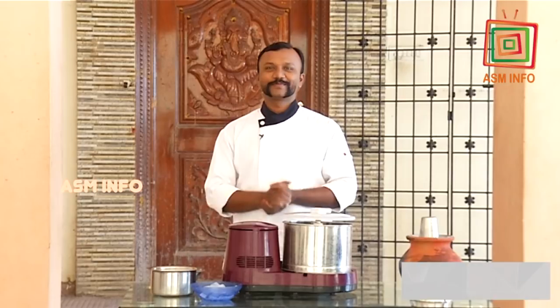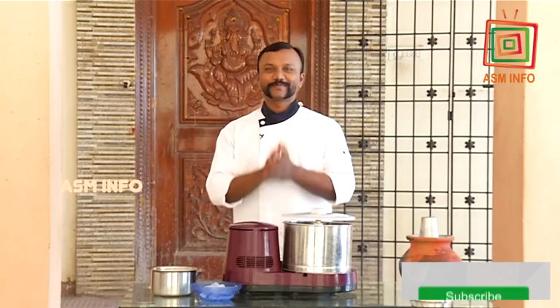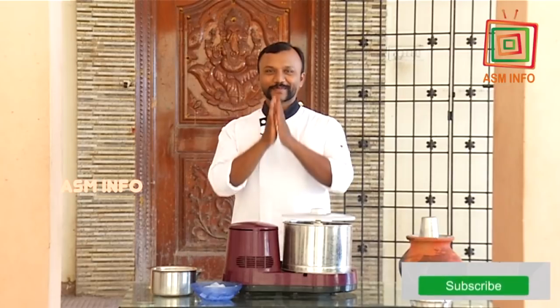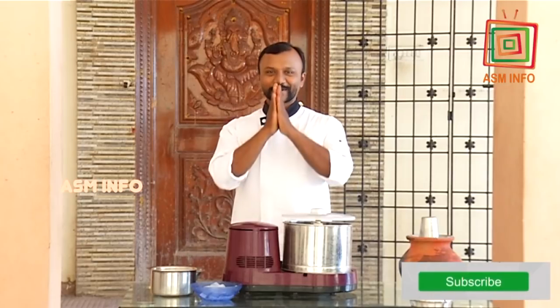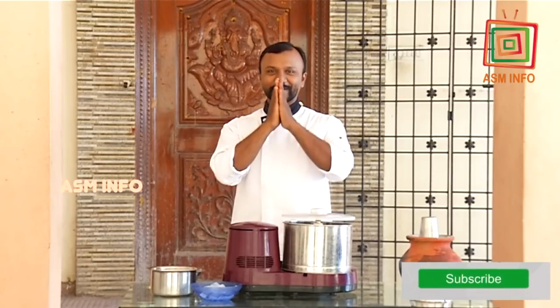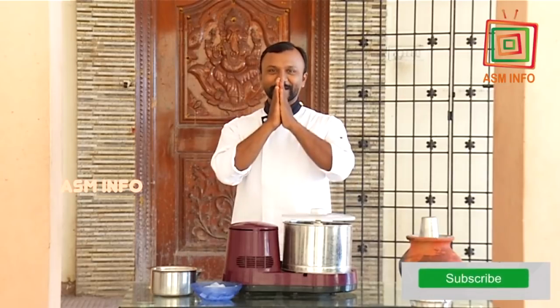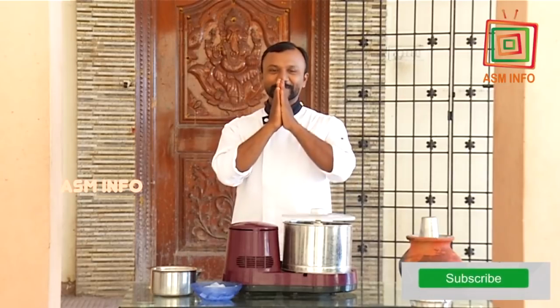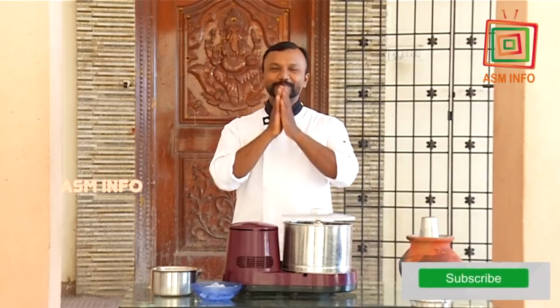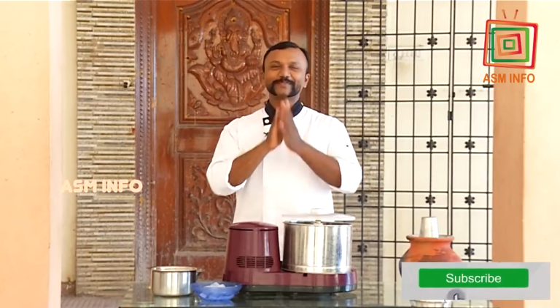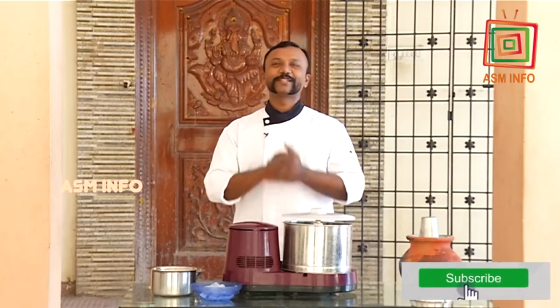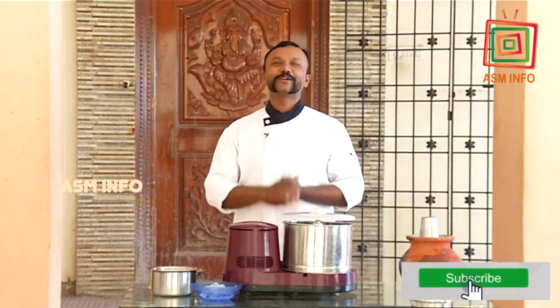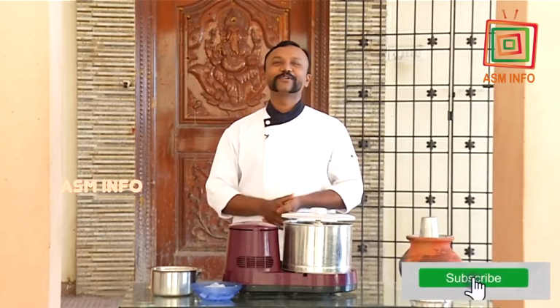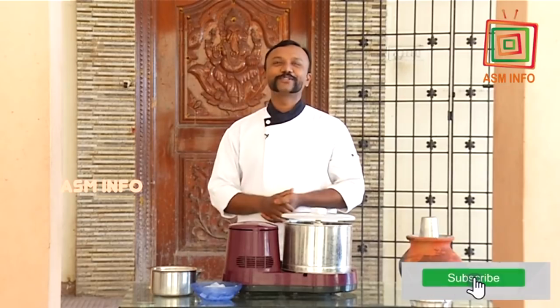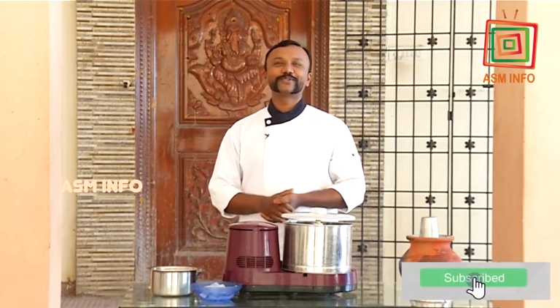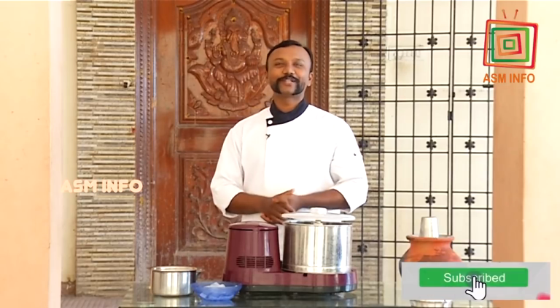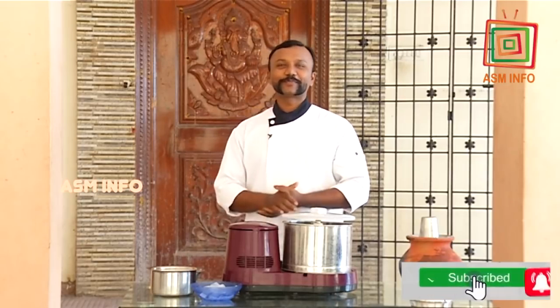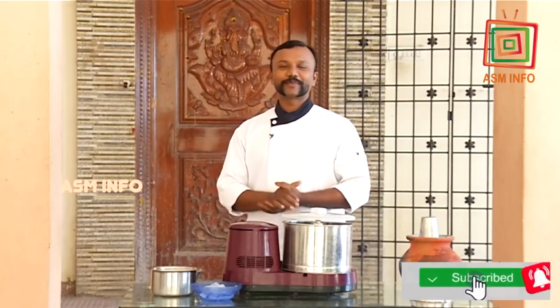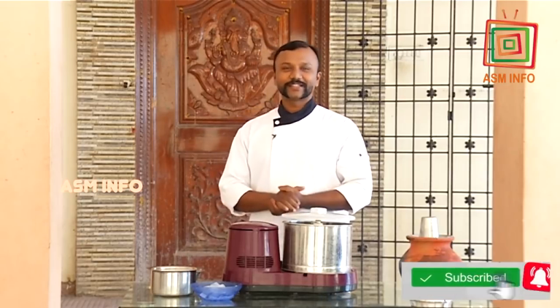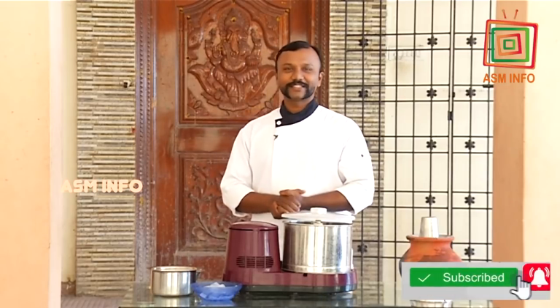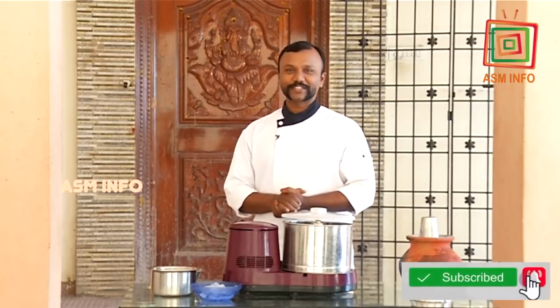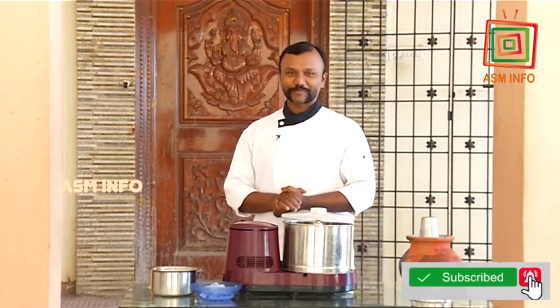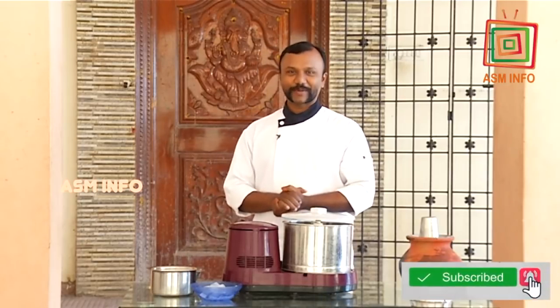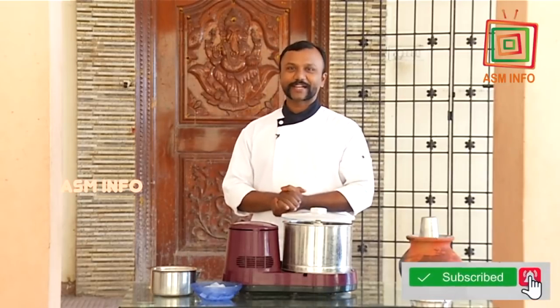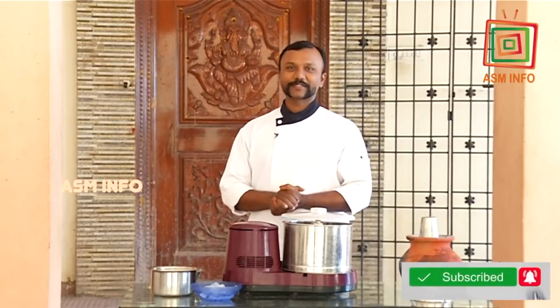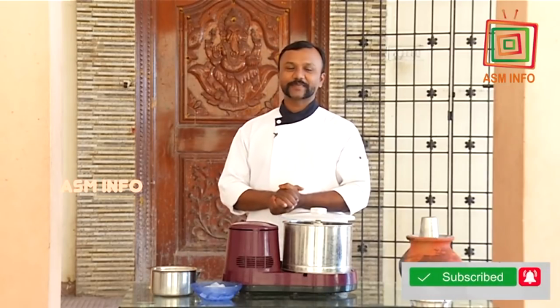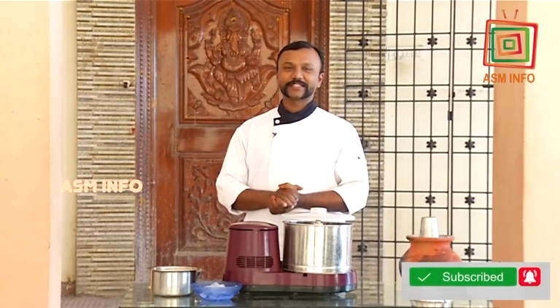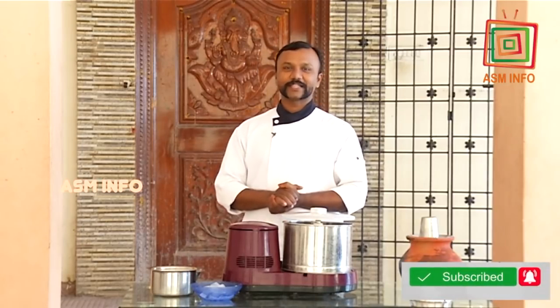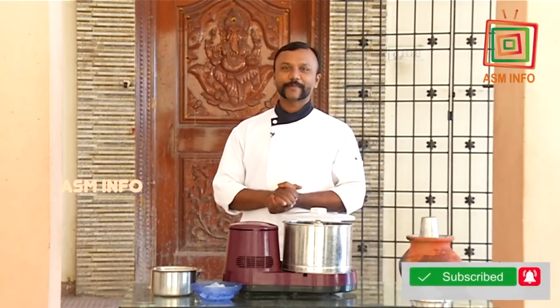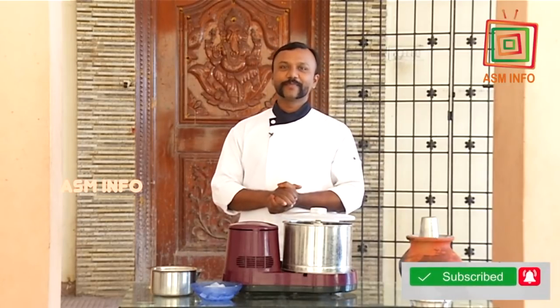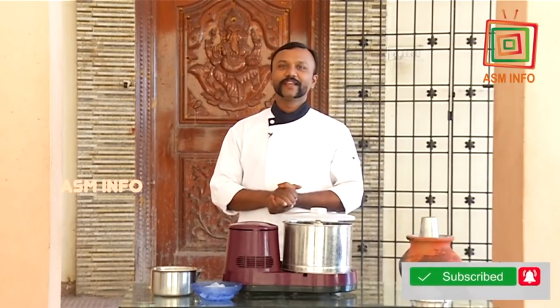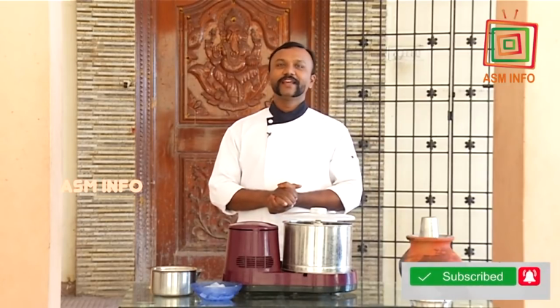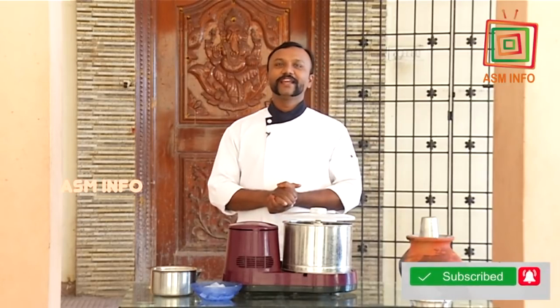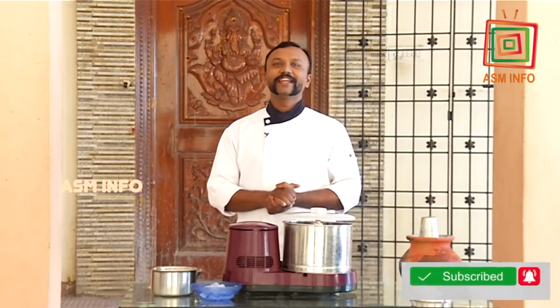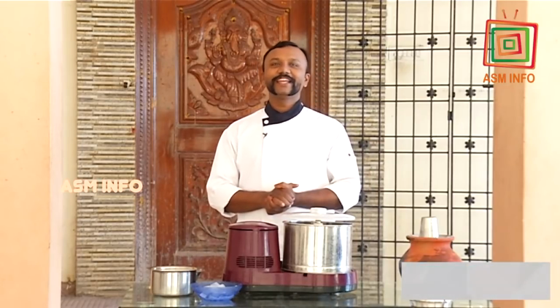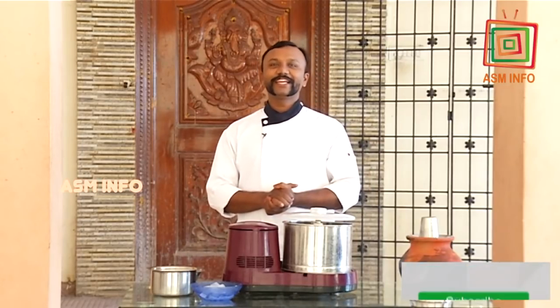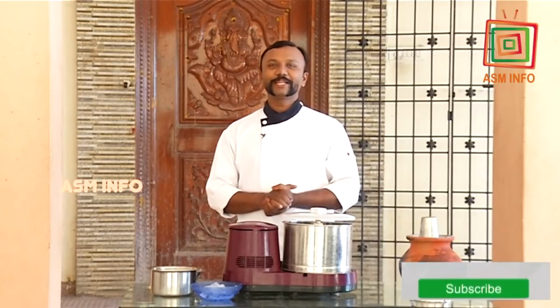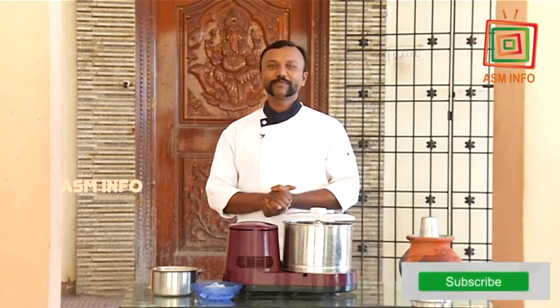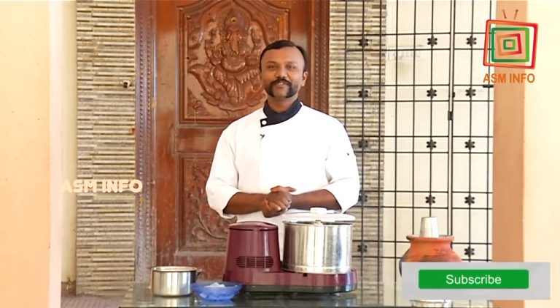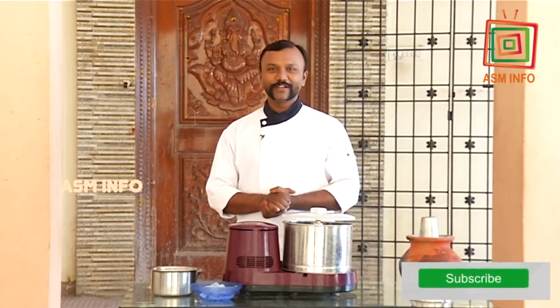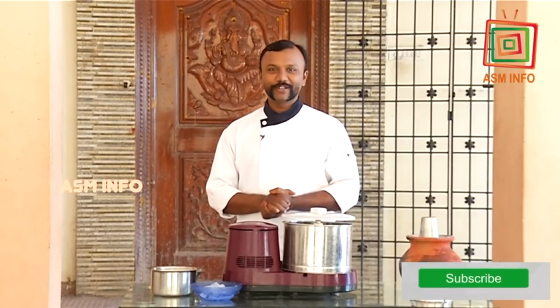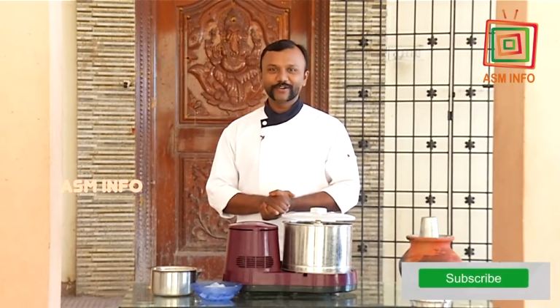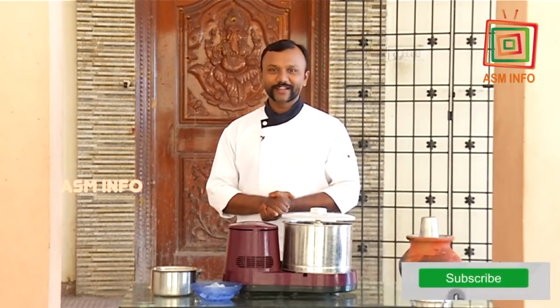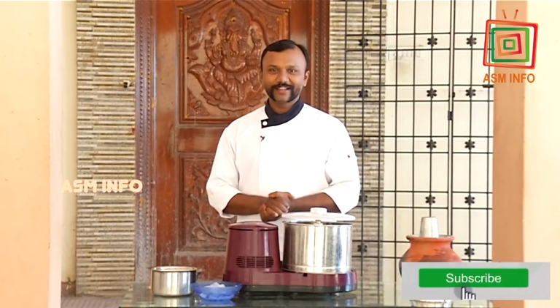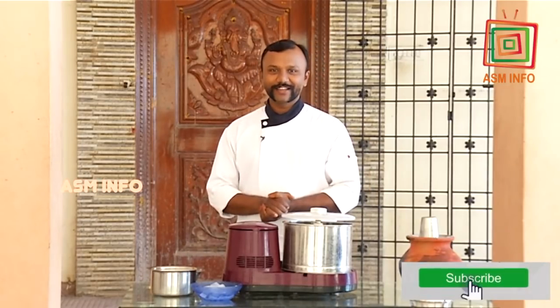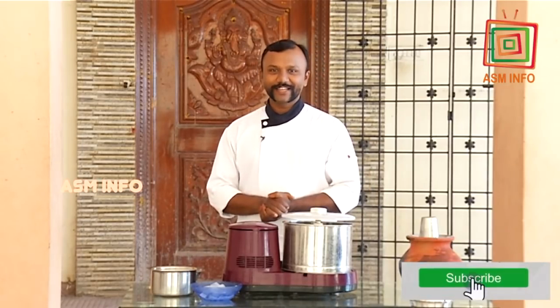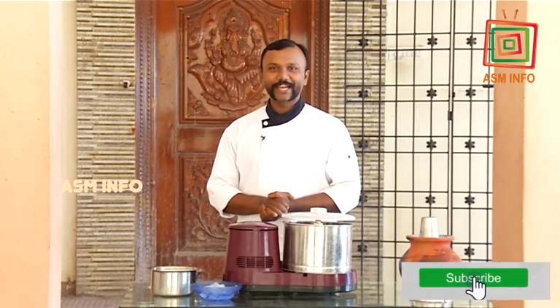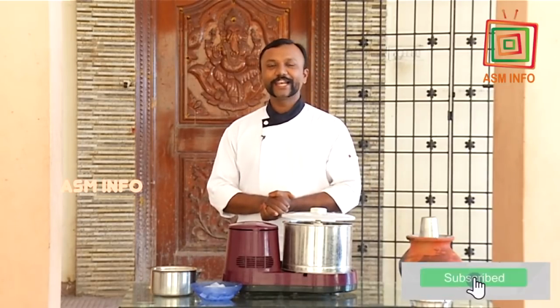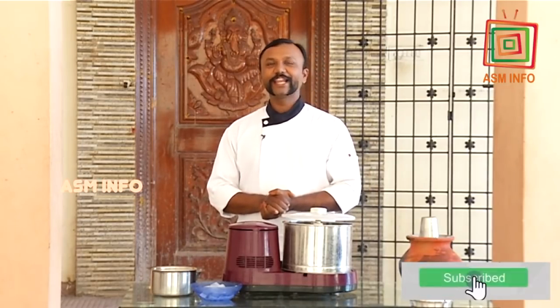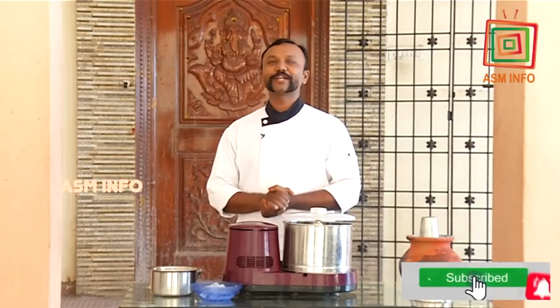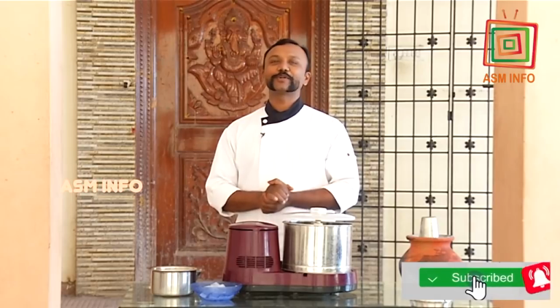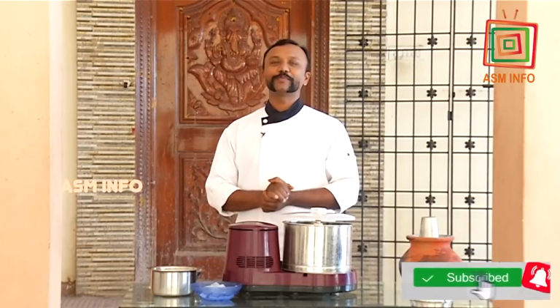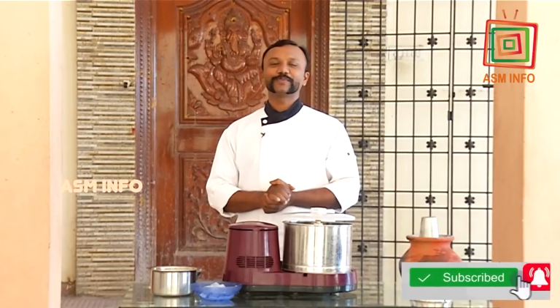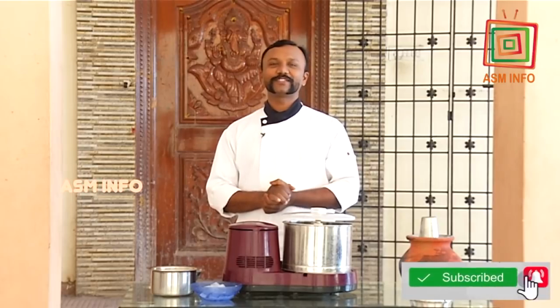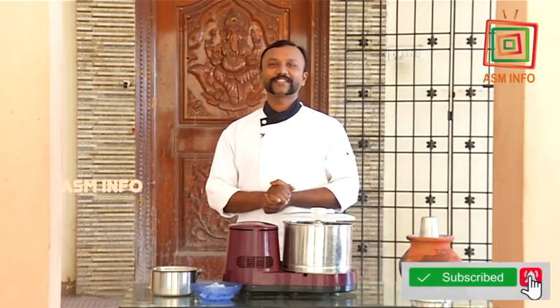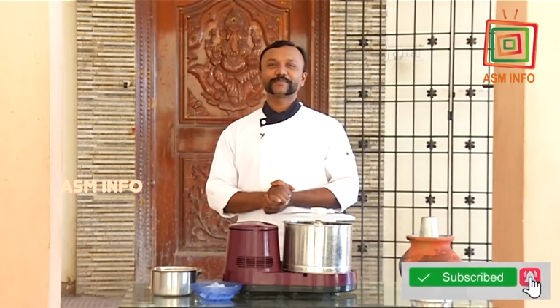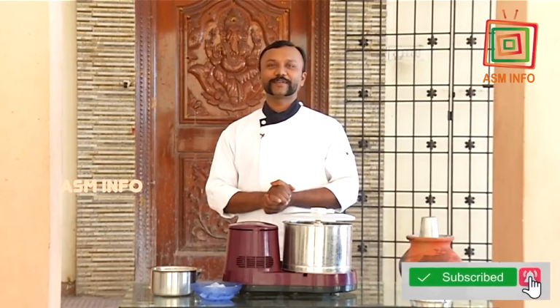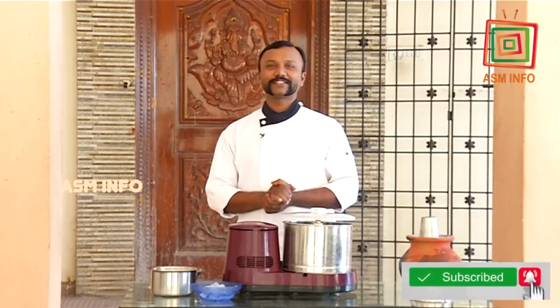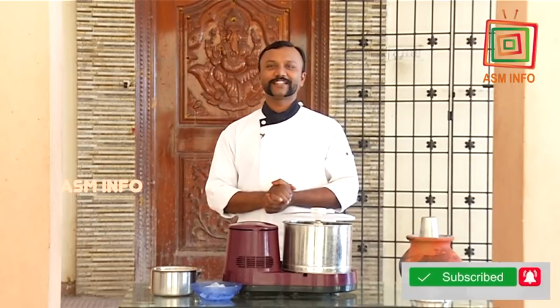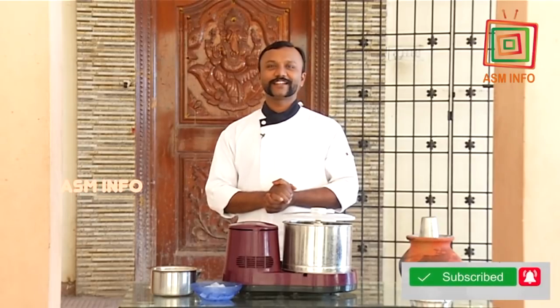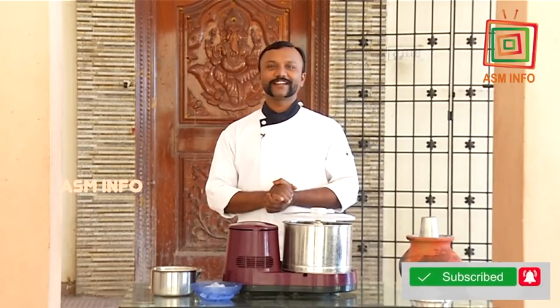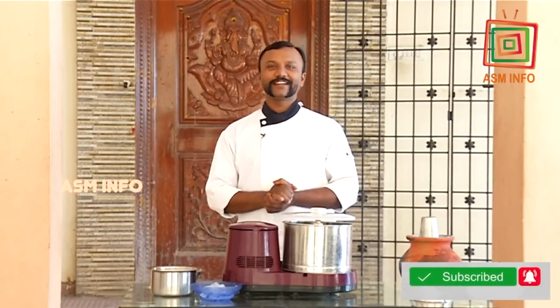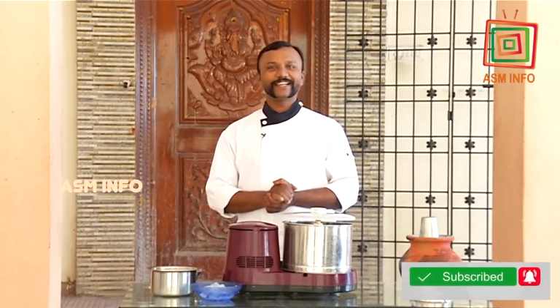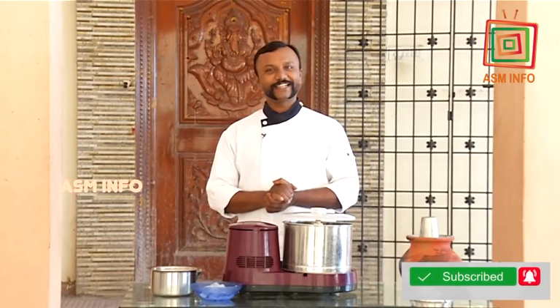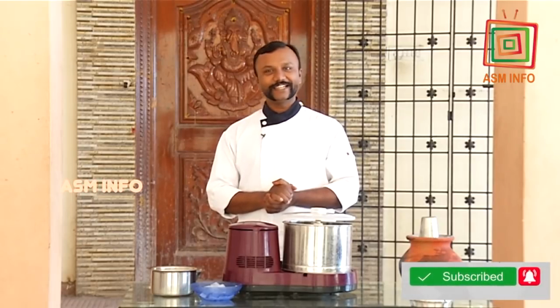Hello, my name is Chef Prakash. In this video, you will see Italy.